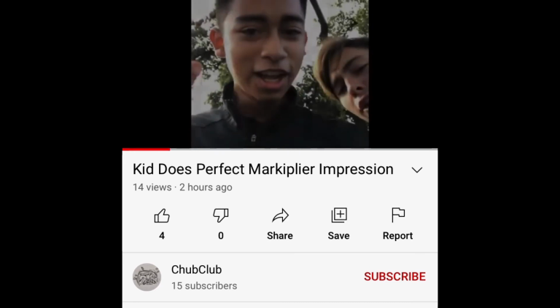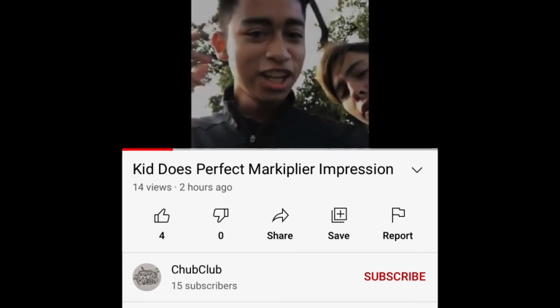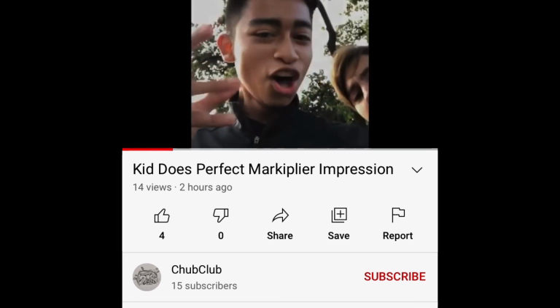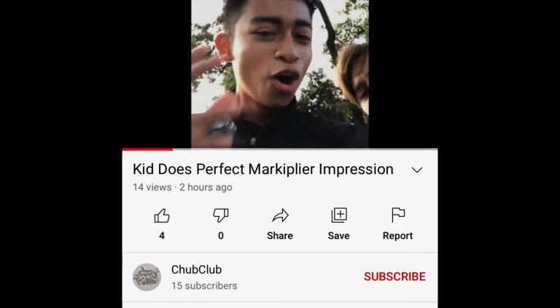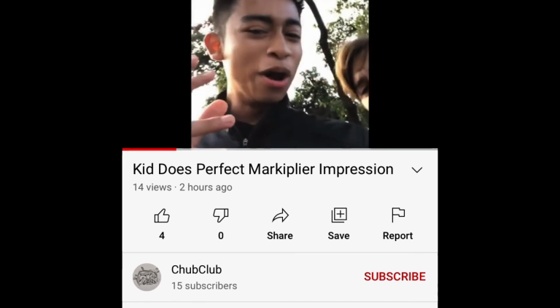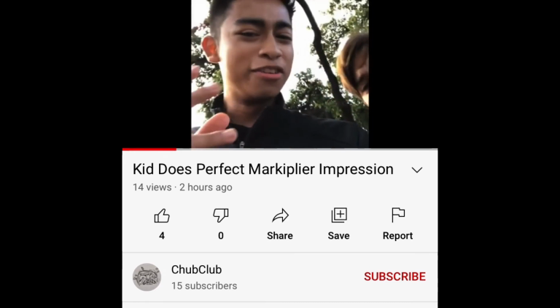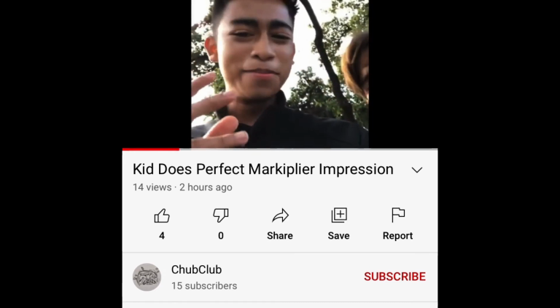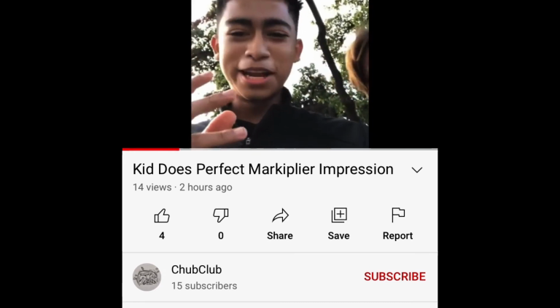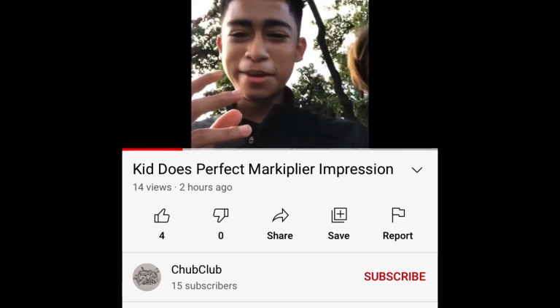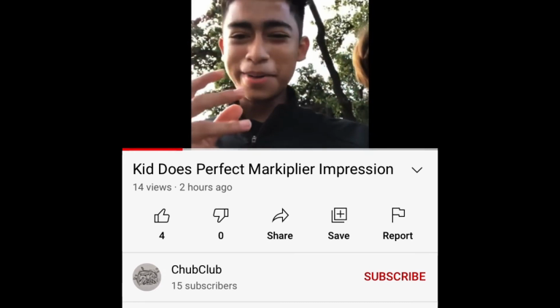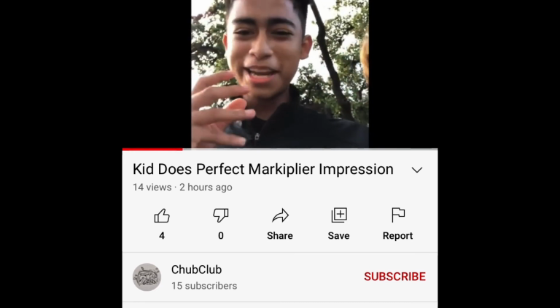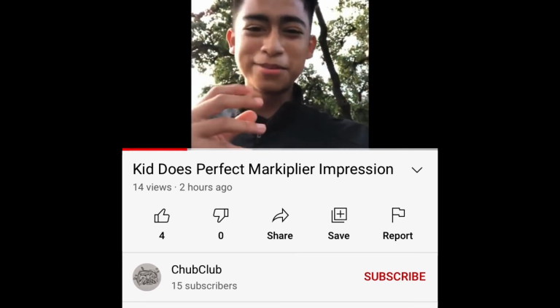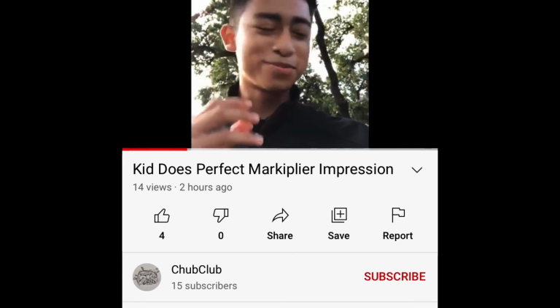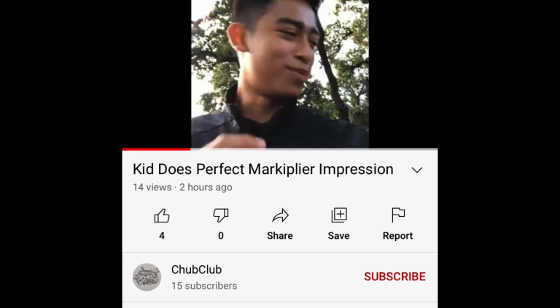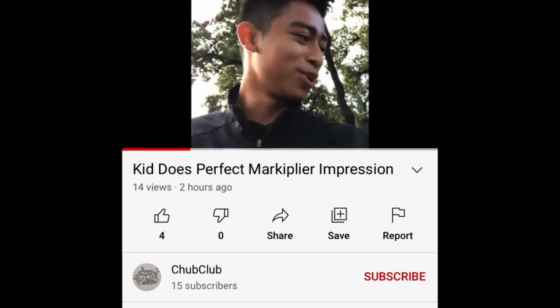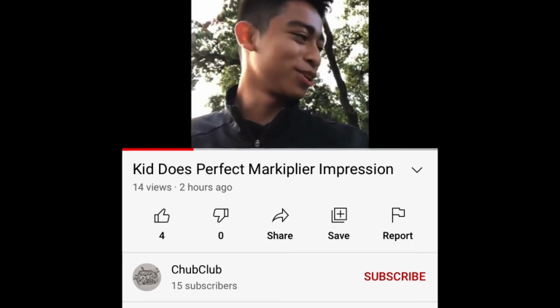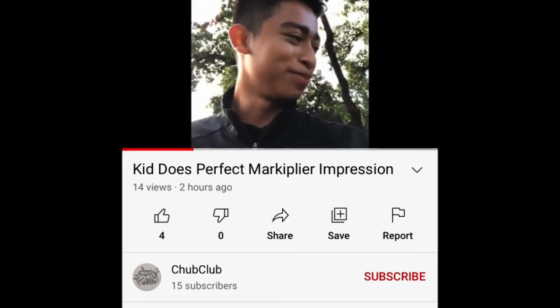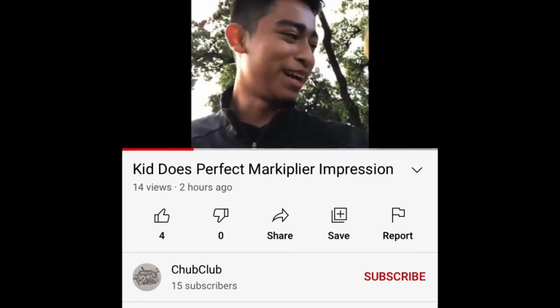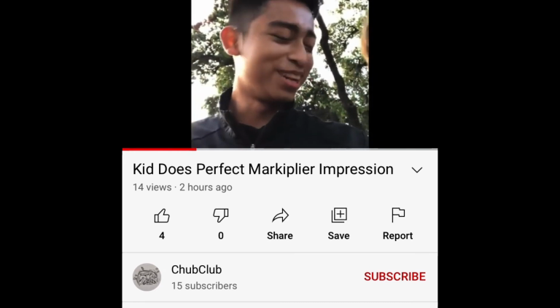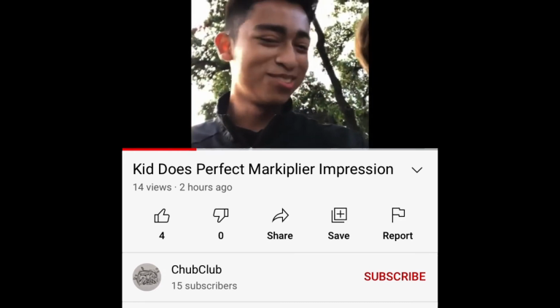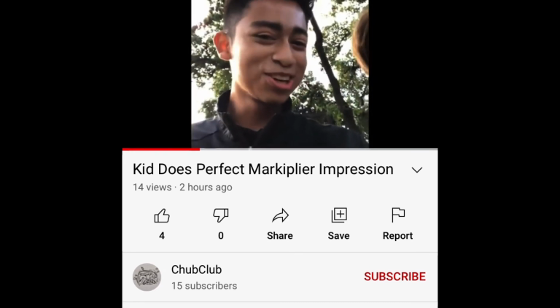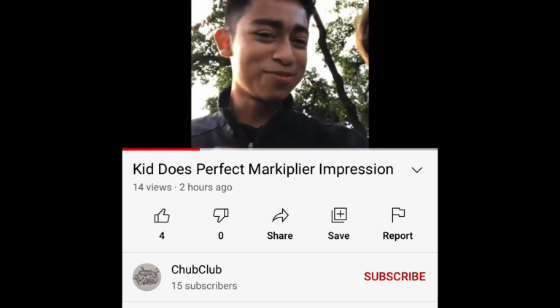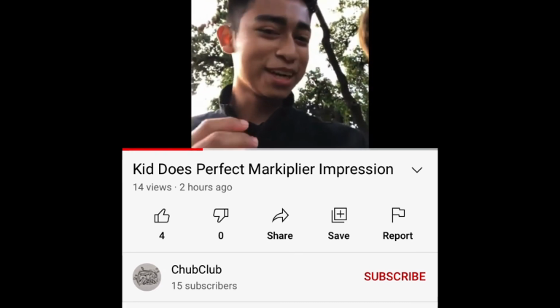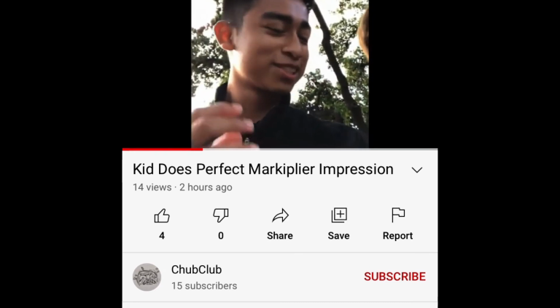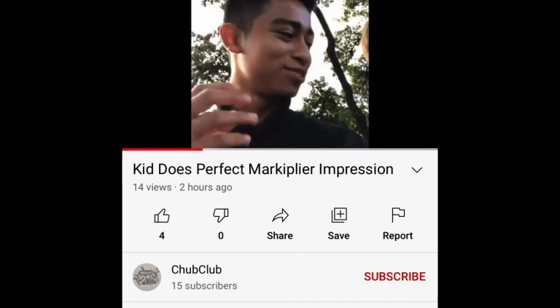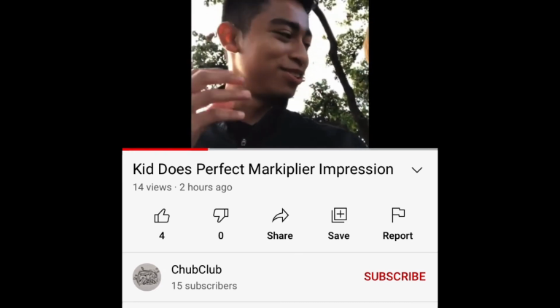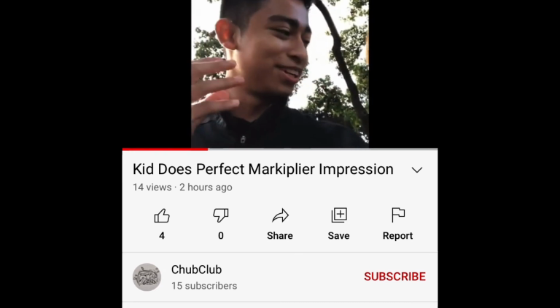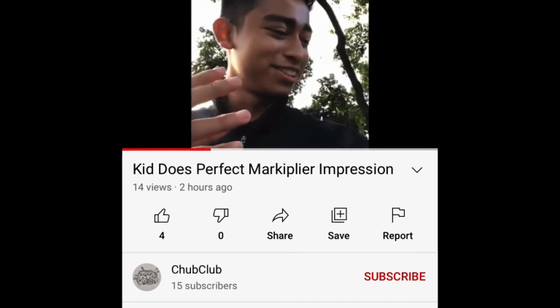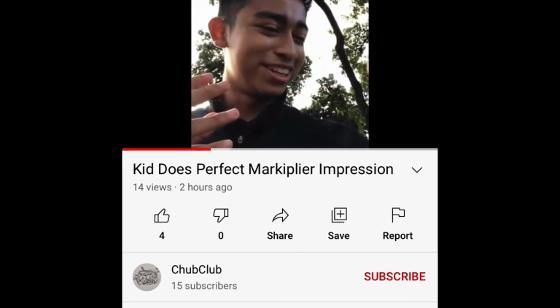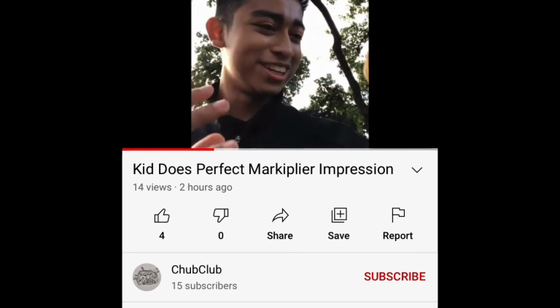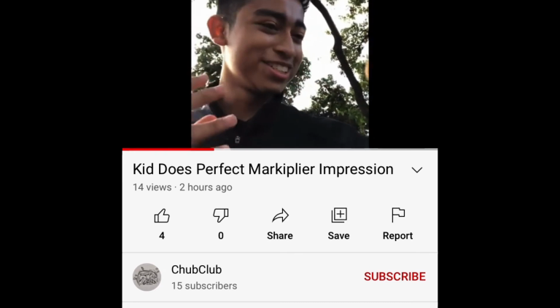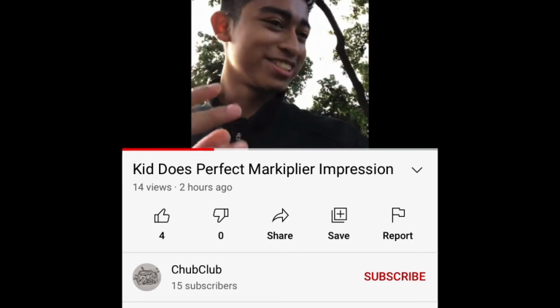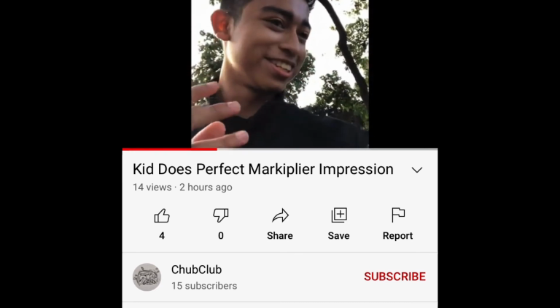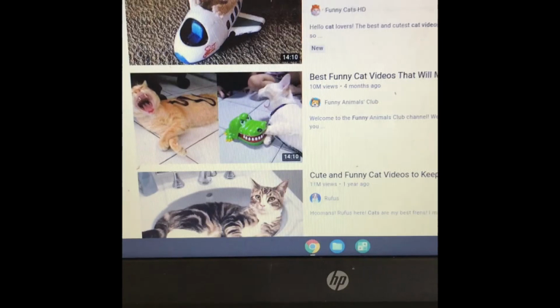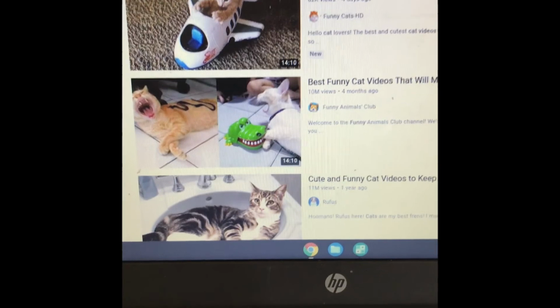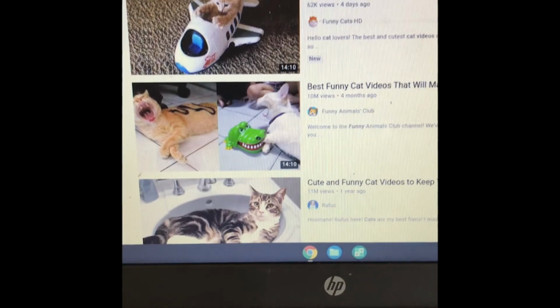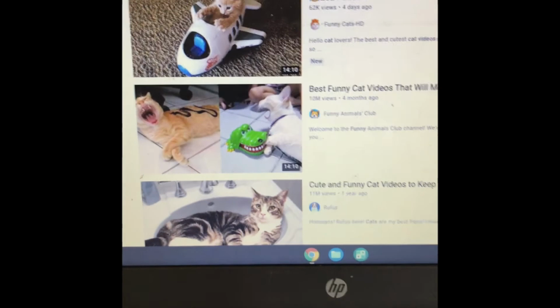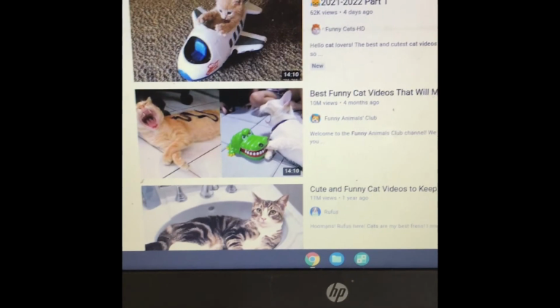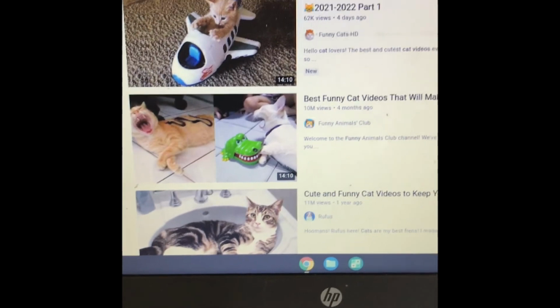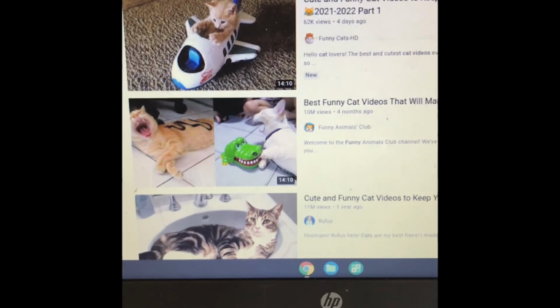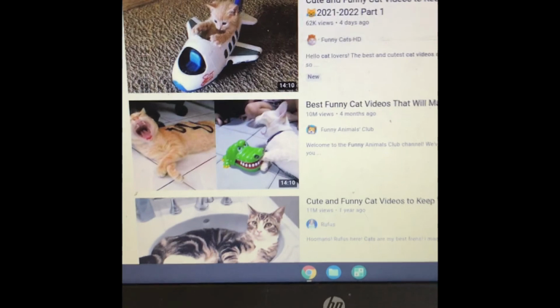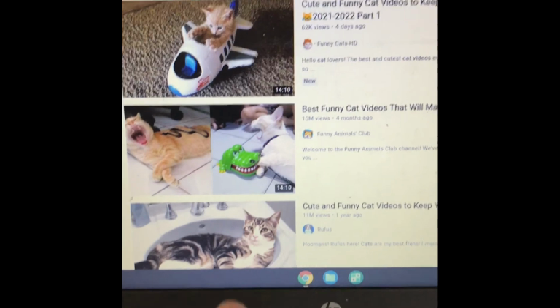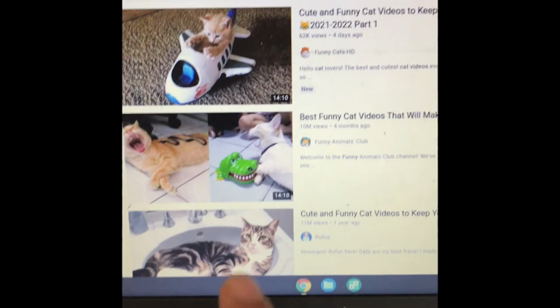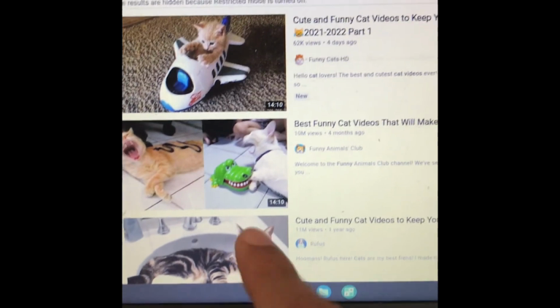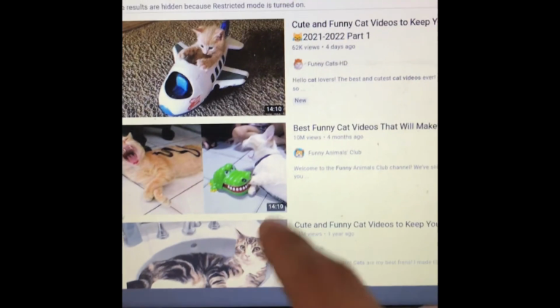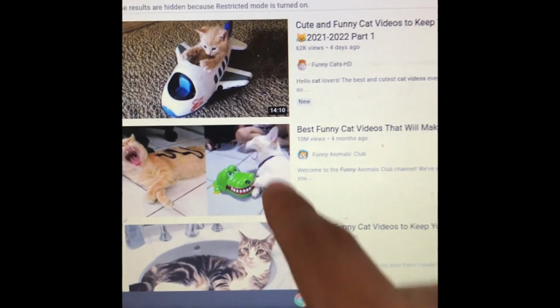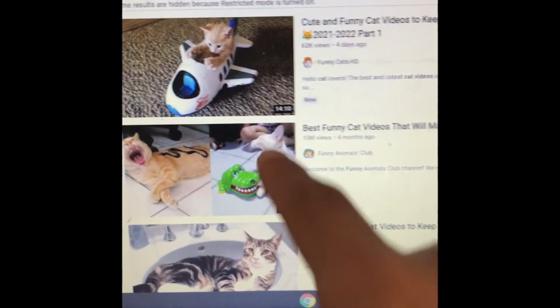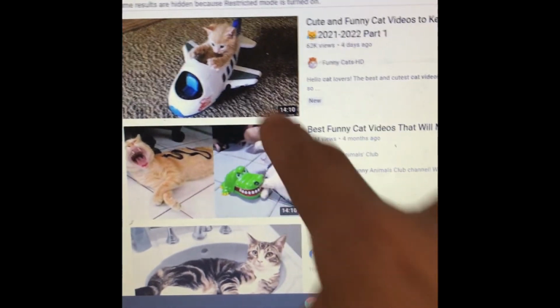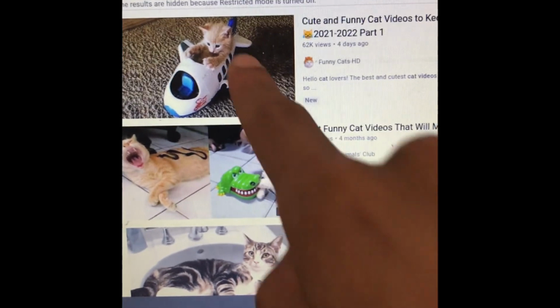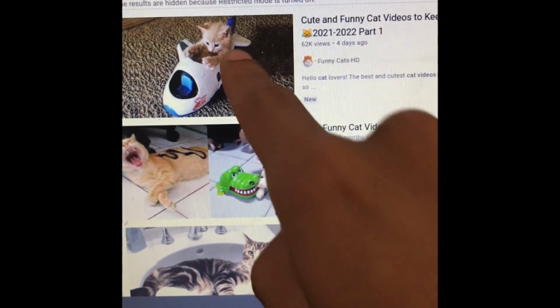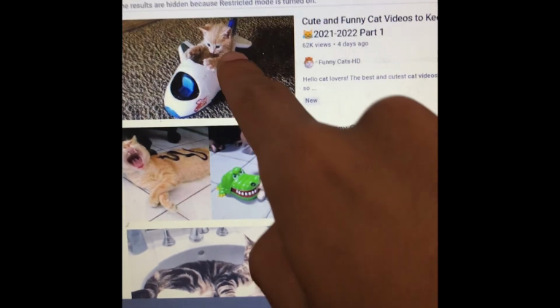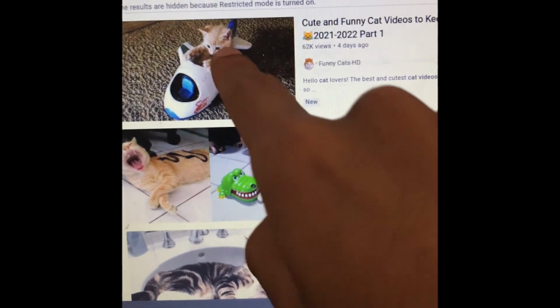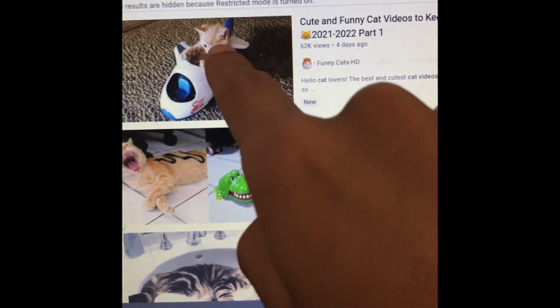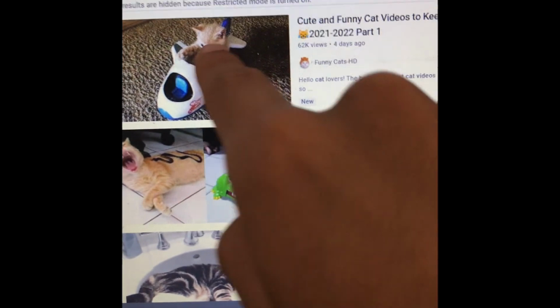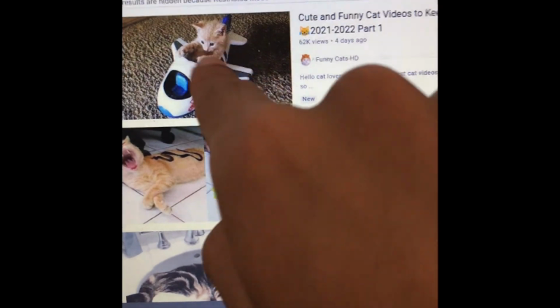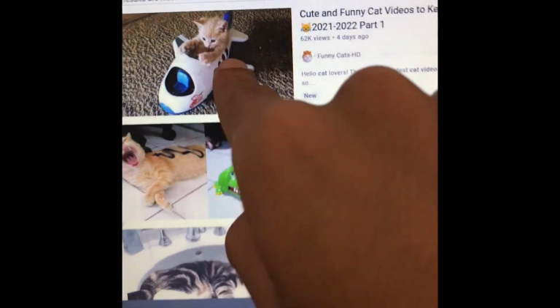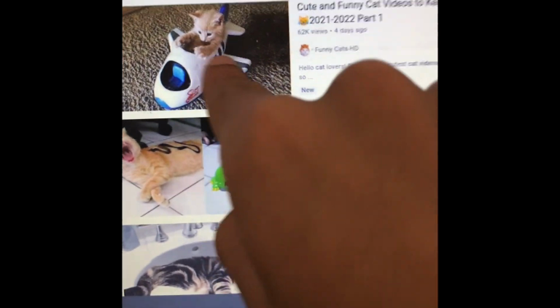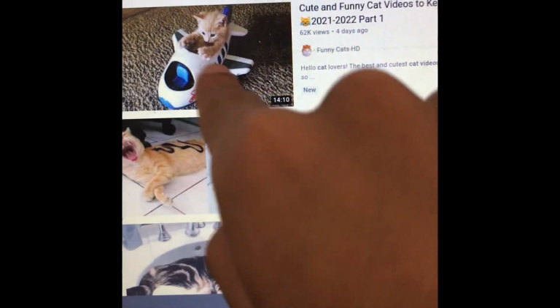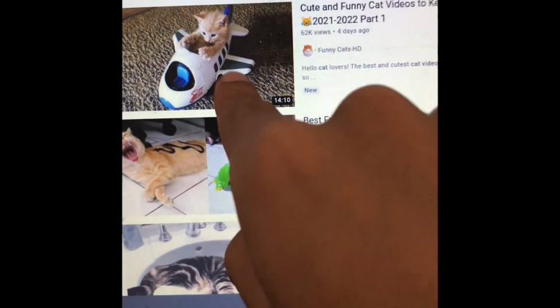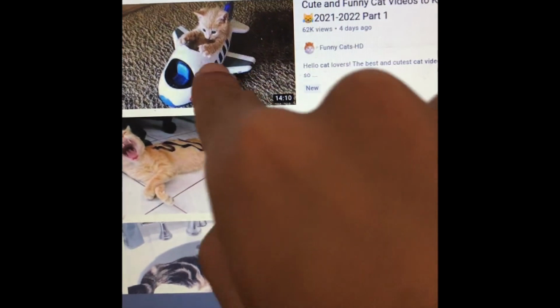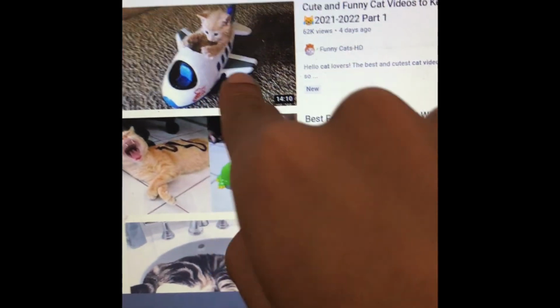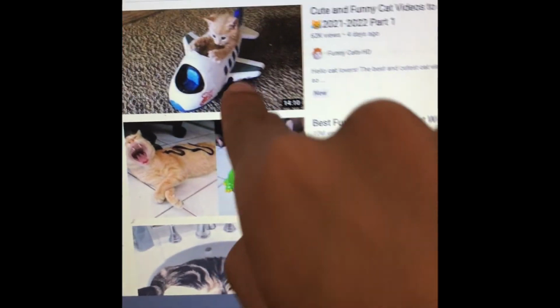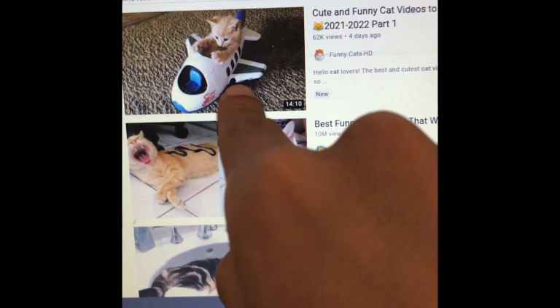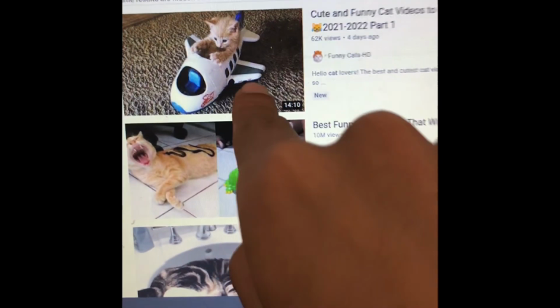Hello everybody, my name is Markiplier and welcome back to Undertale. Thanks for watching, guys, and make sure to sub to Chub Club. Bye.